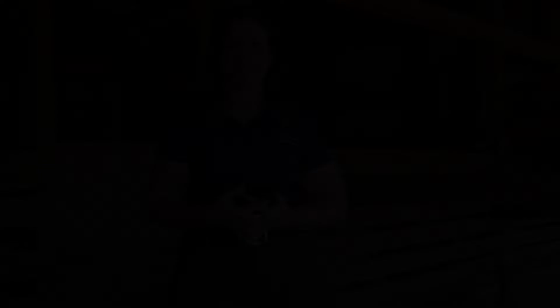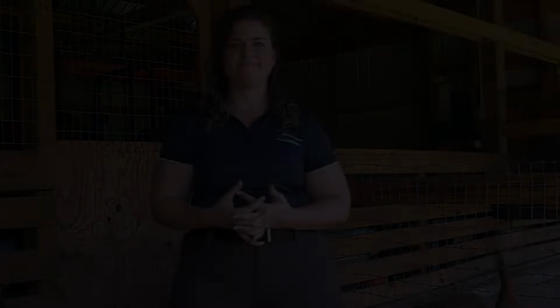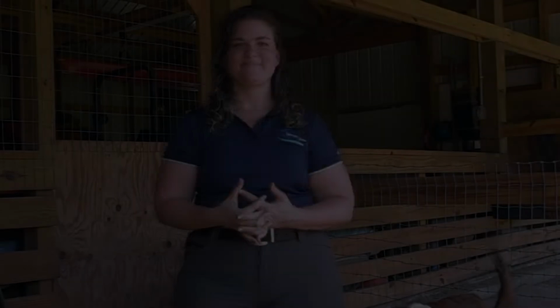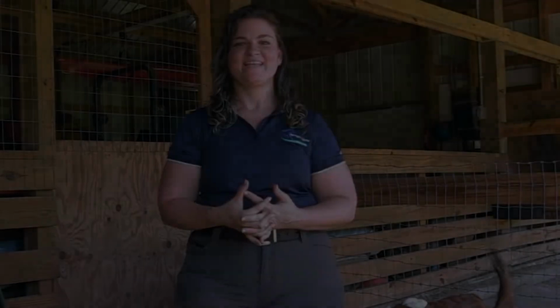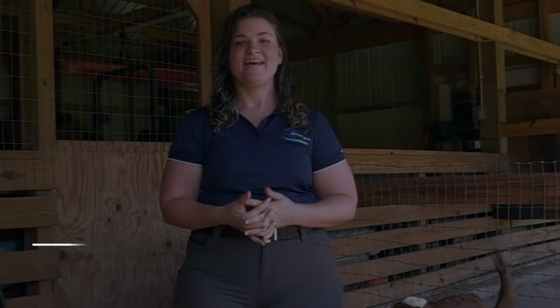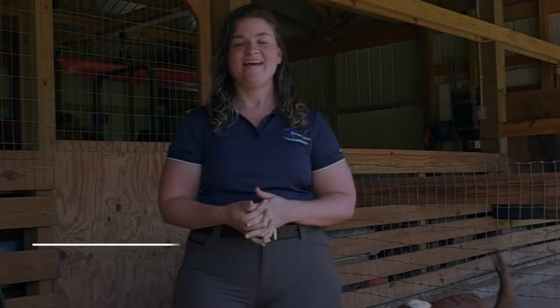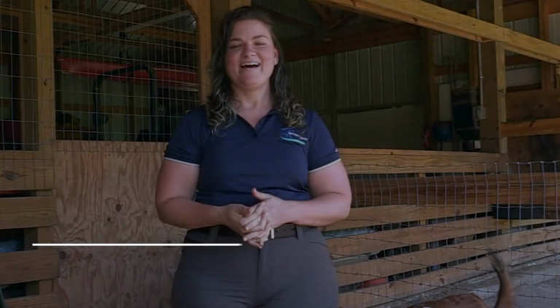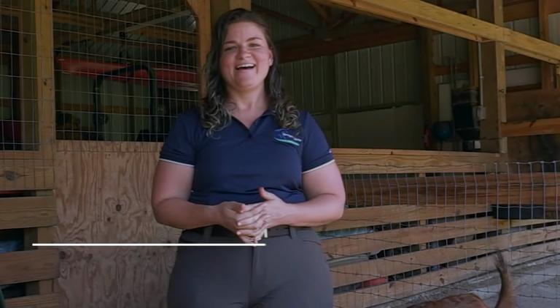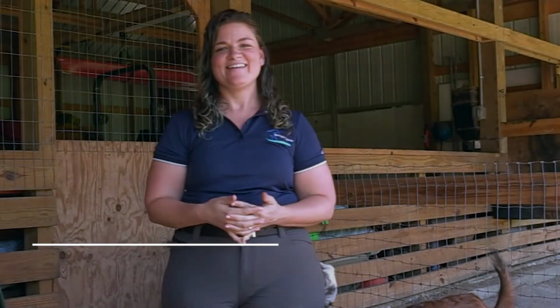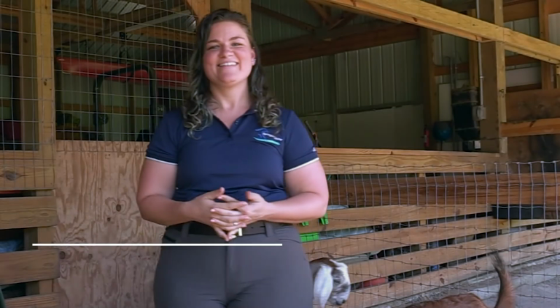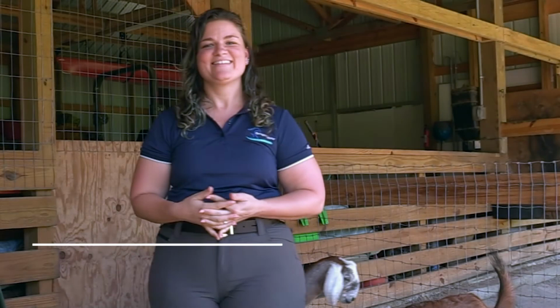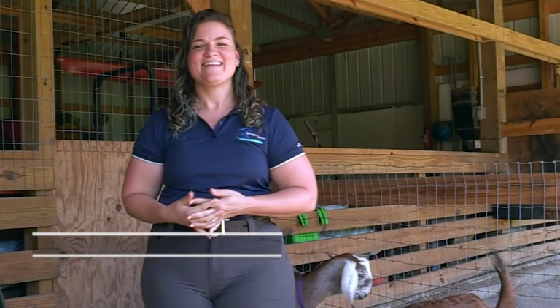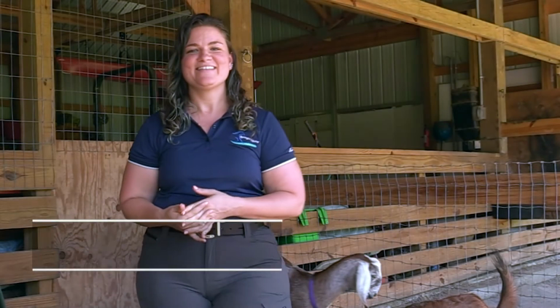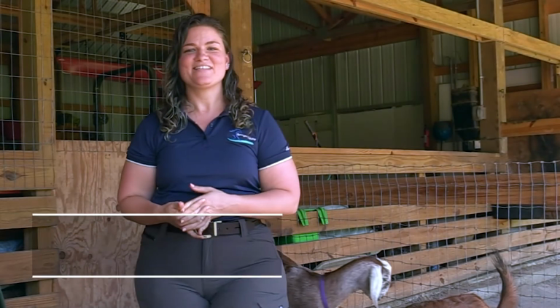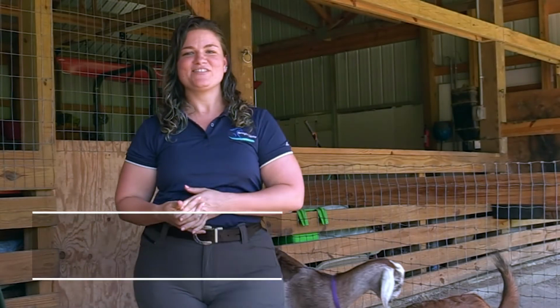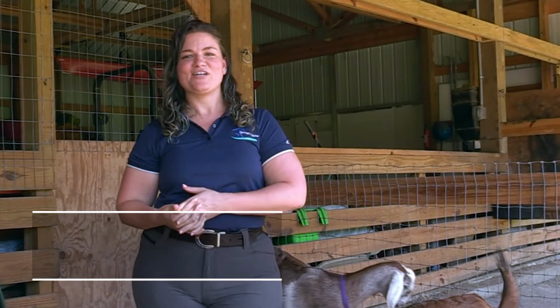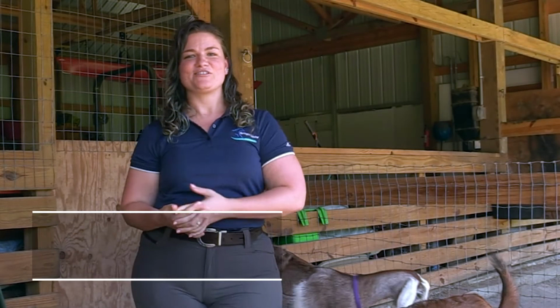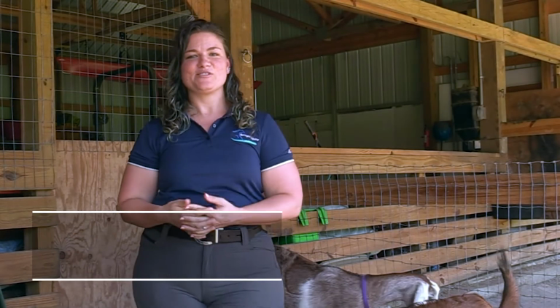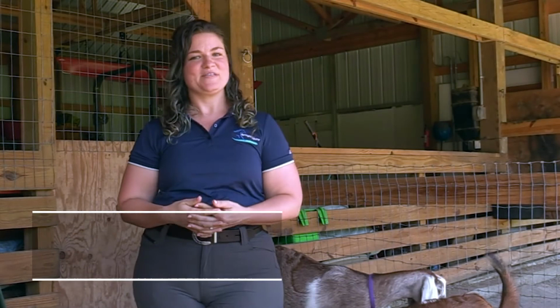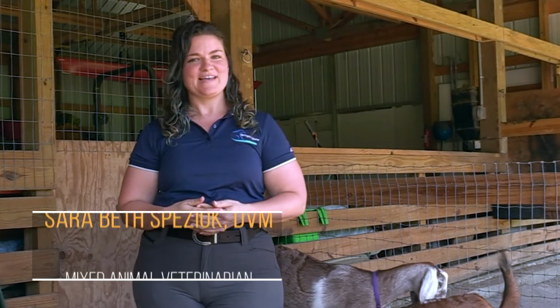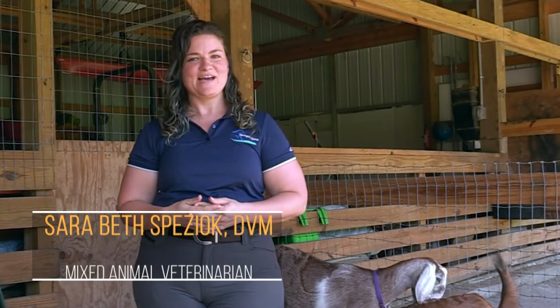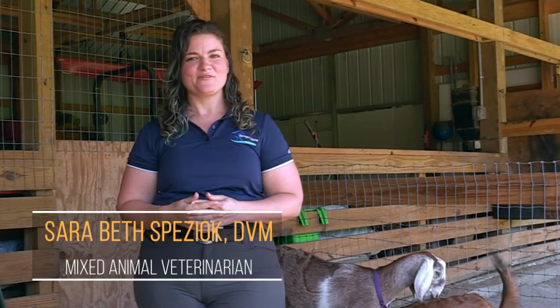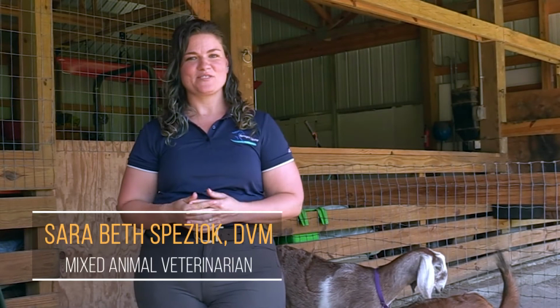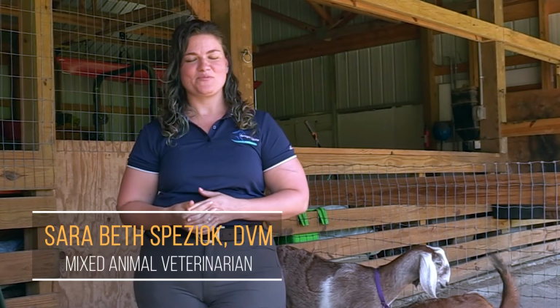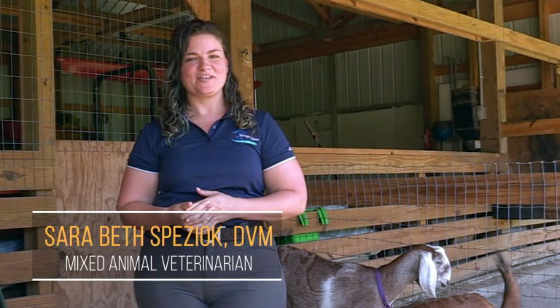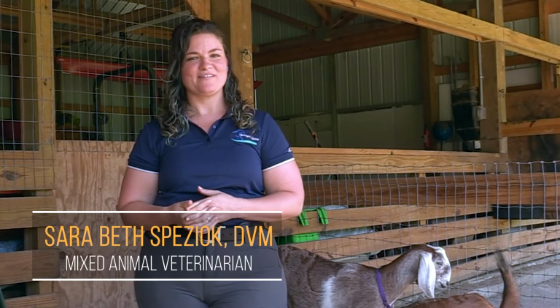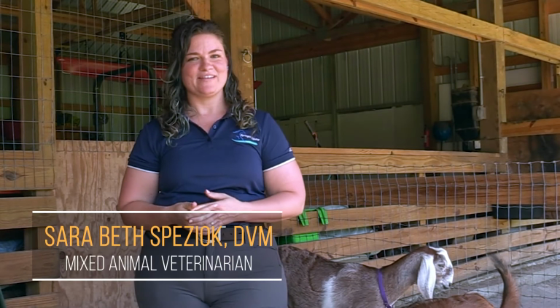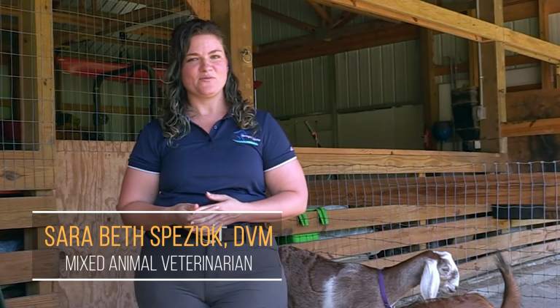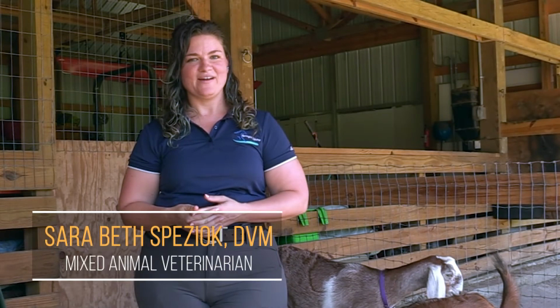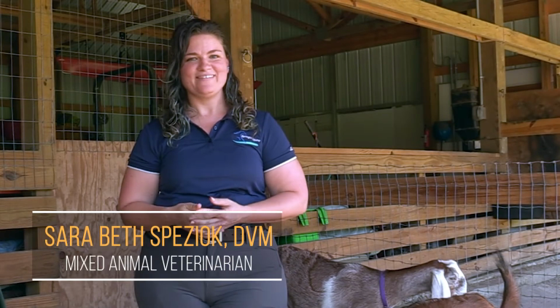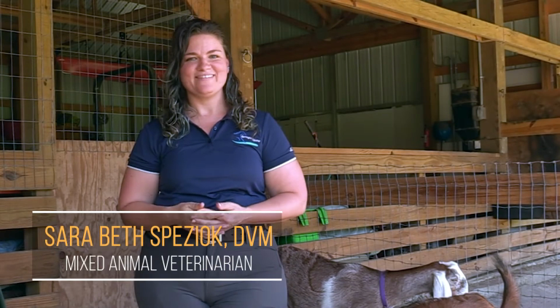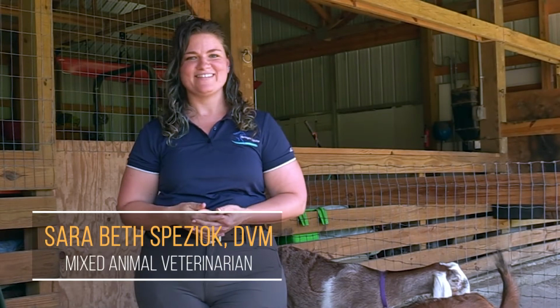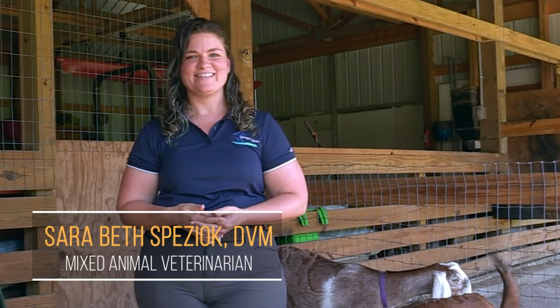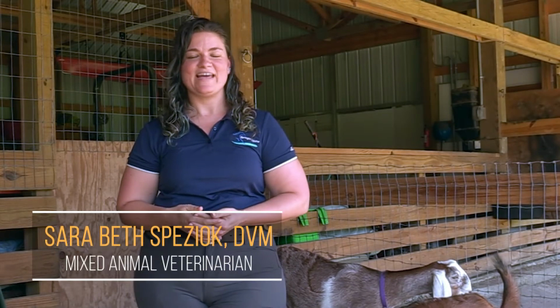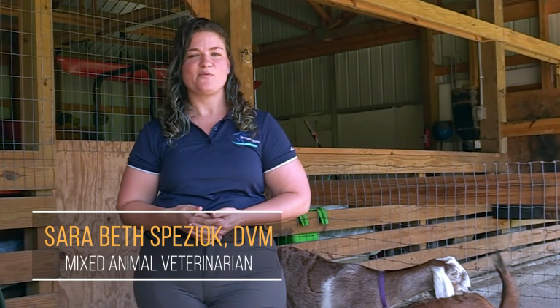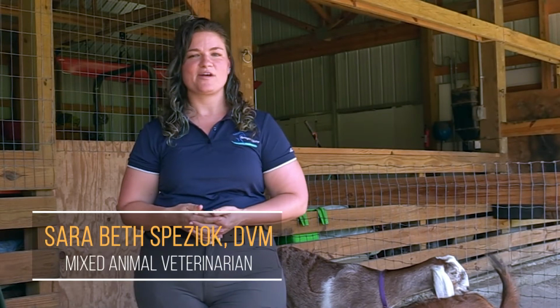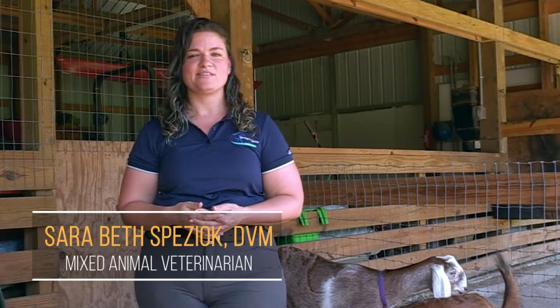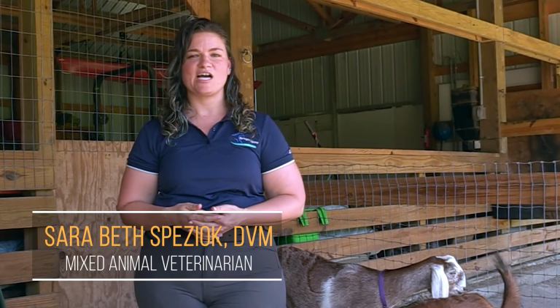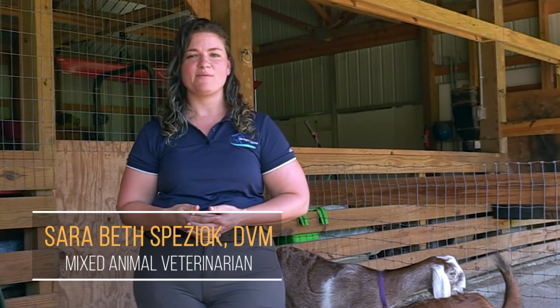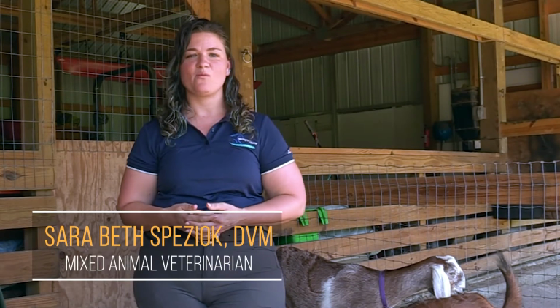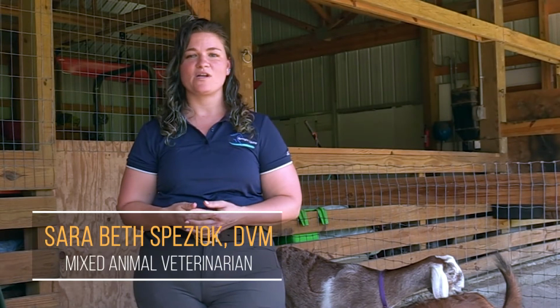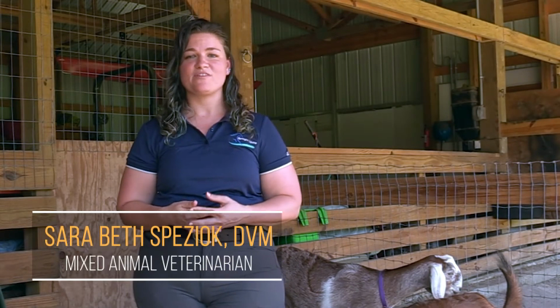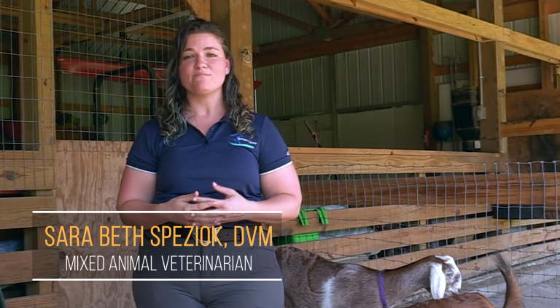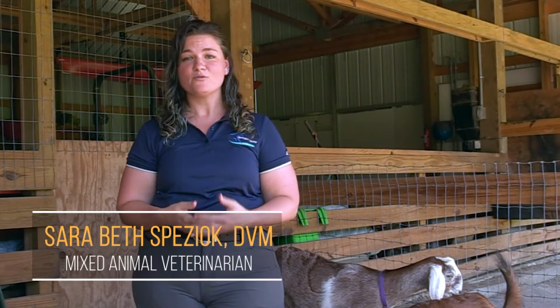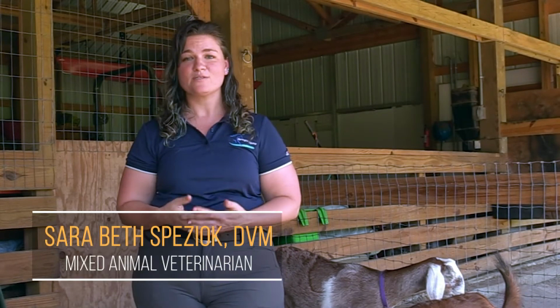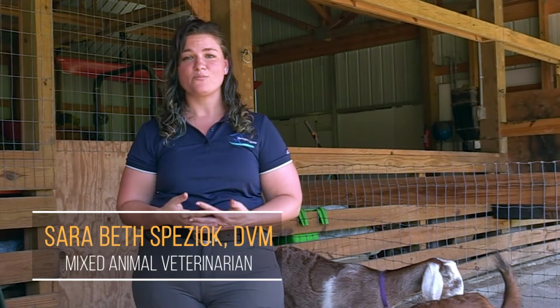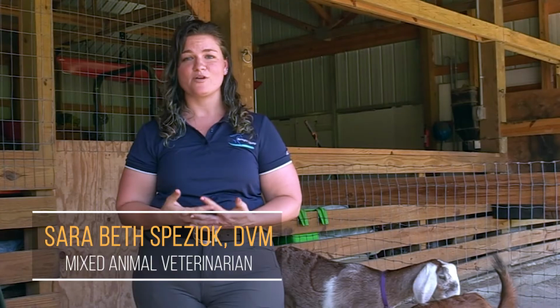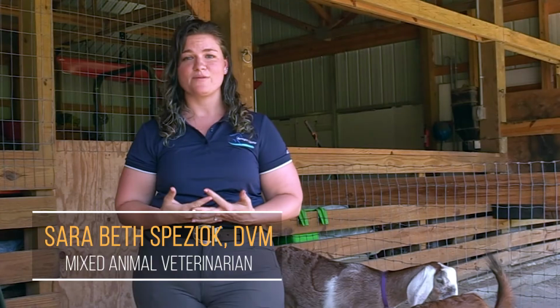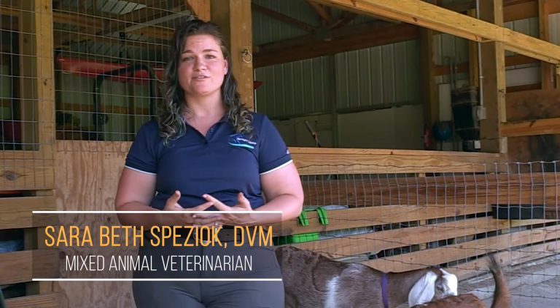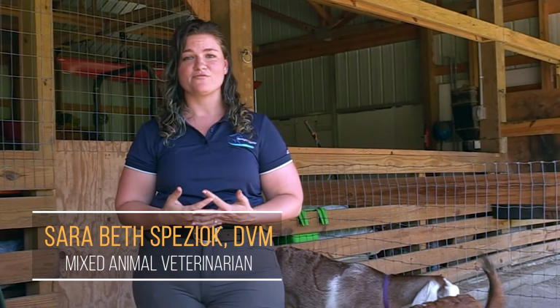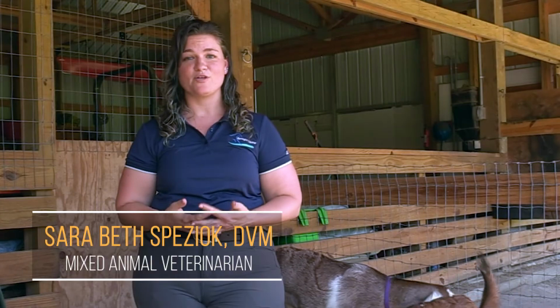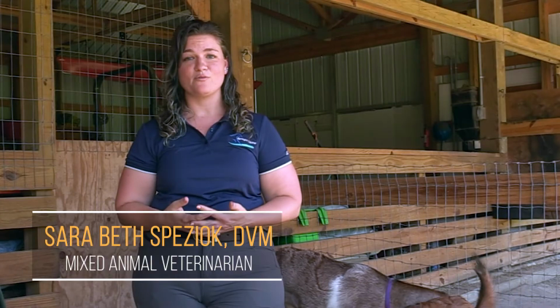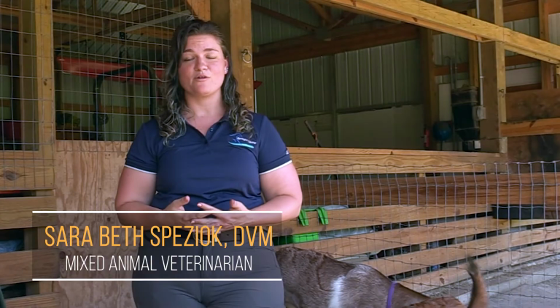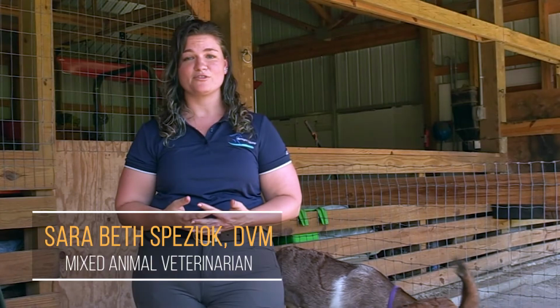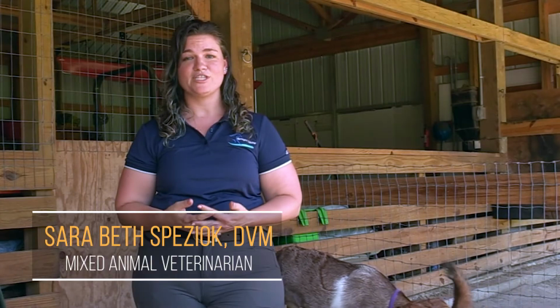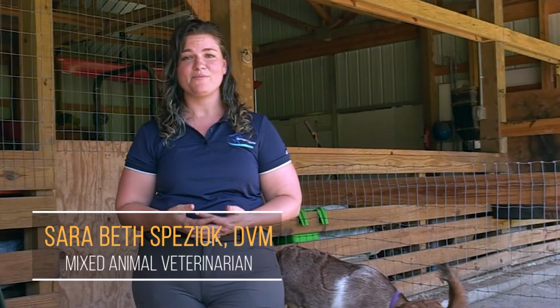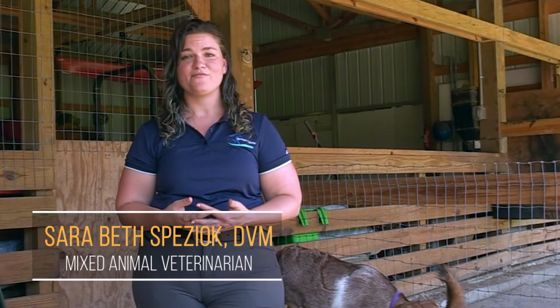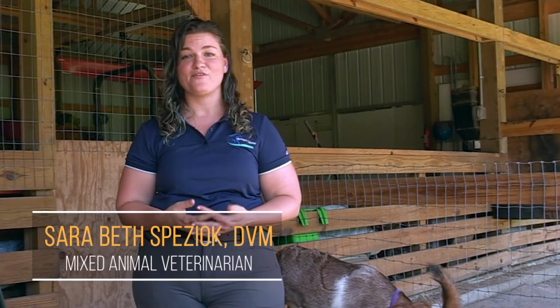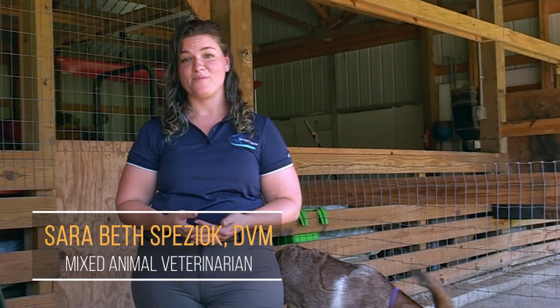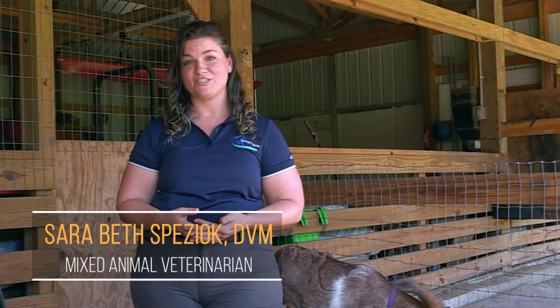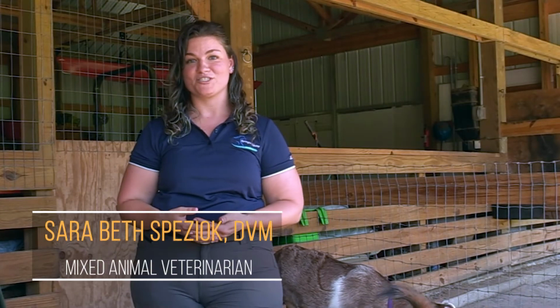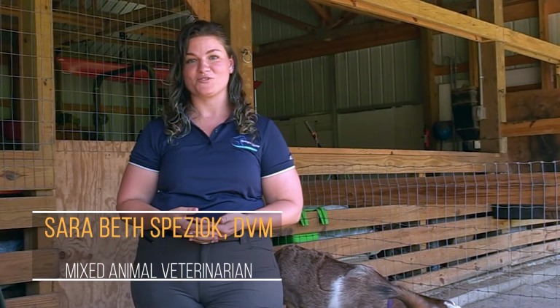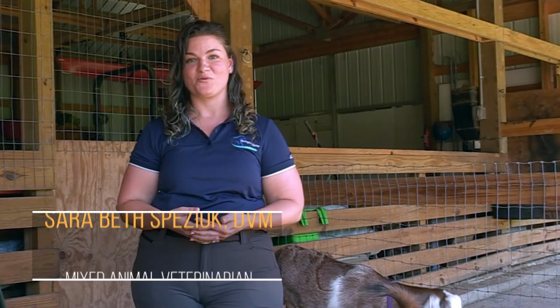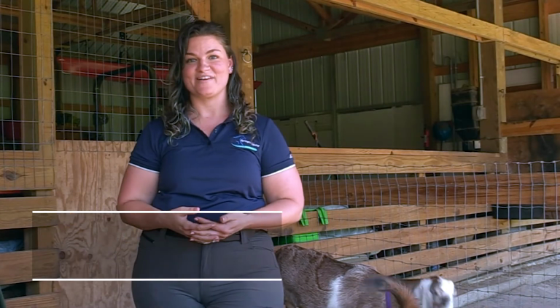Hi, this is Dr. Spizak with Spring Hill Equine, and today we're going to talk about one of the most important parts of goat ownership: FAMACHA scoring.